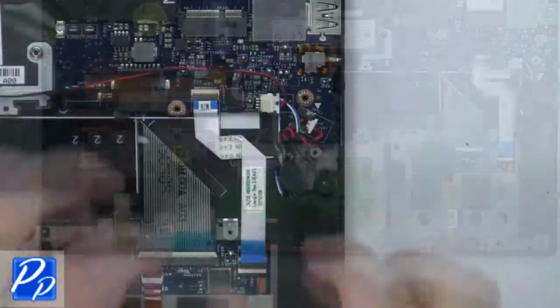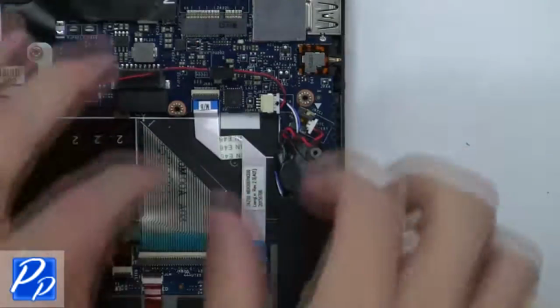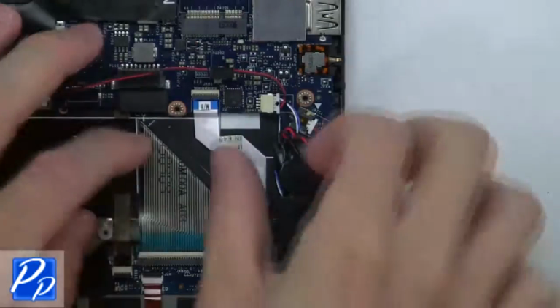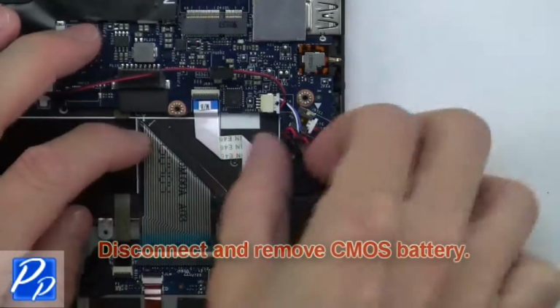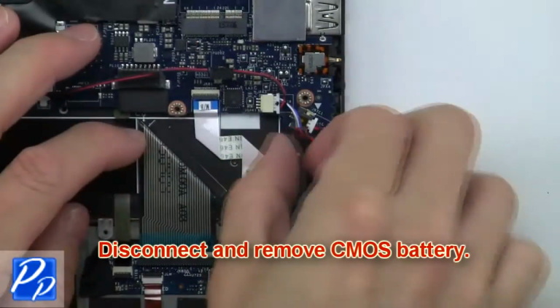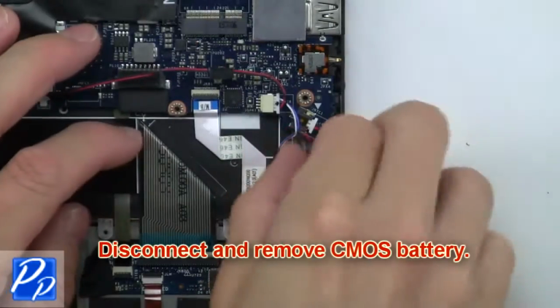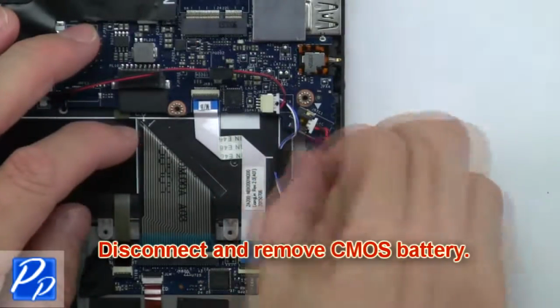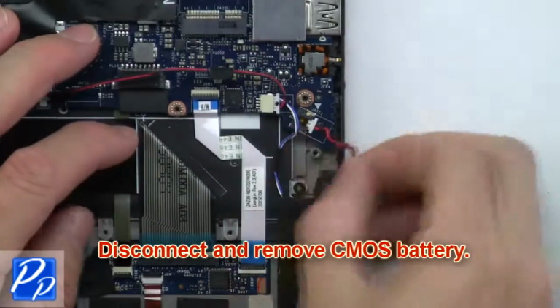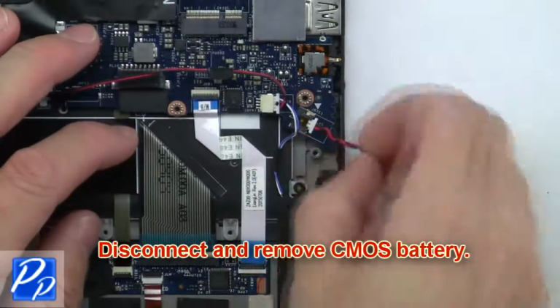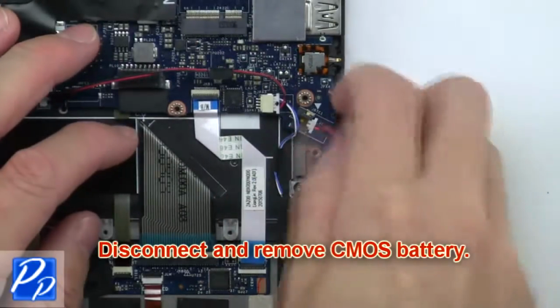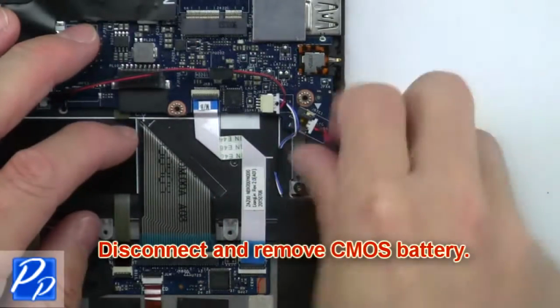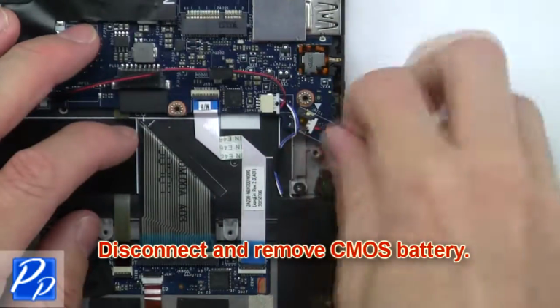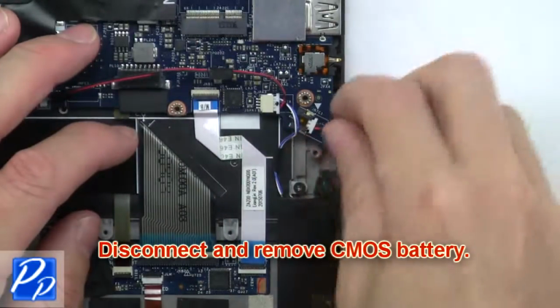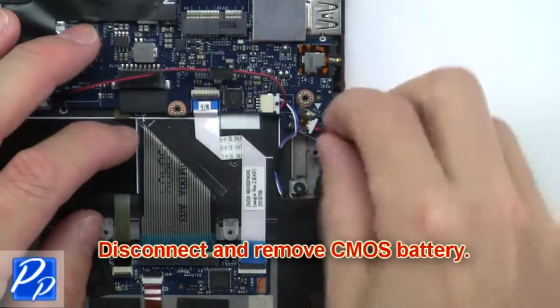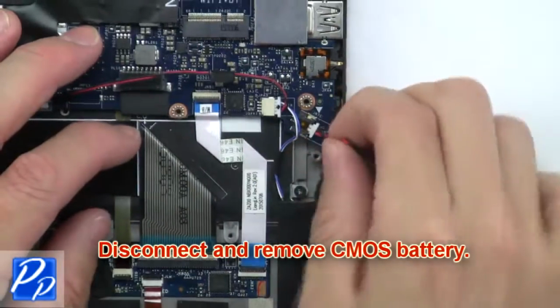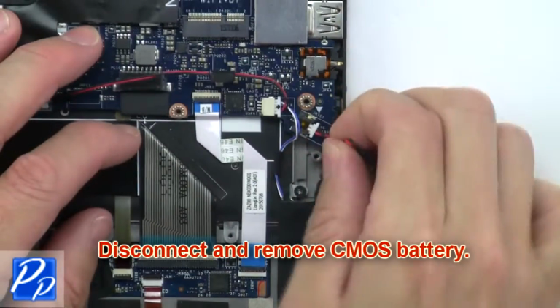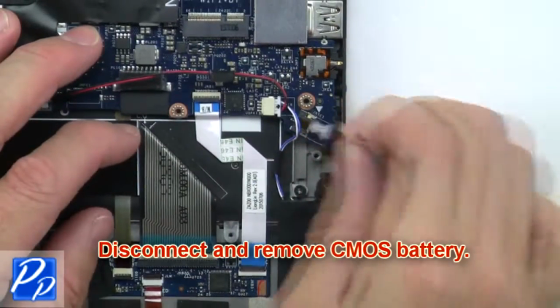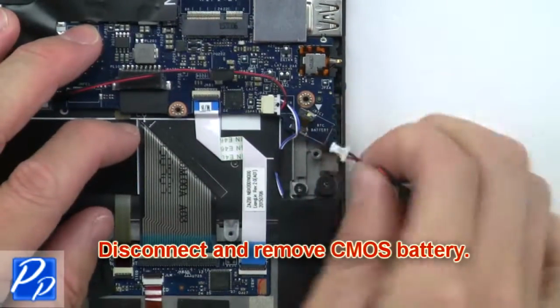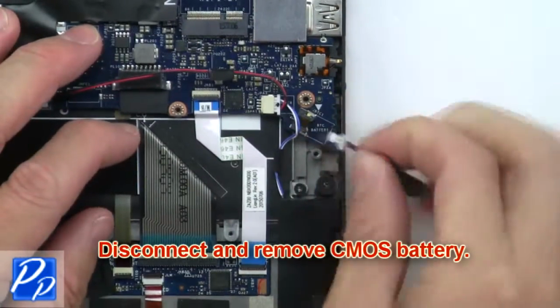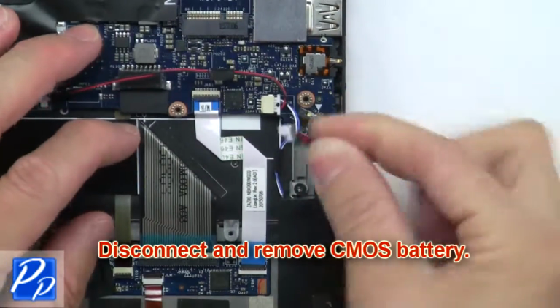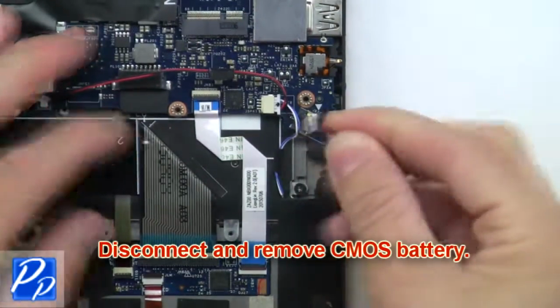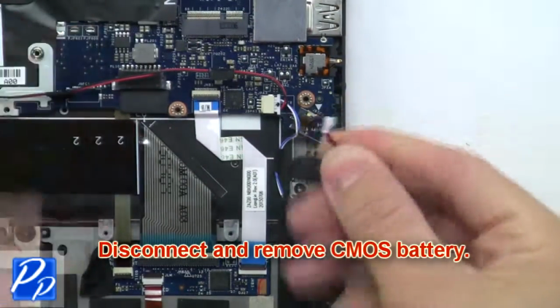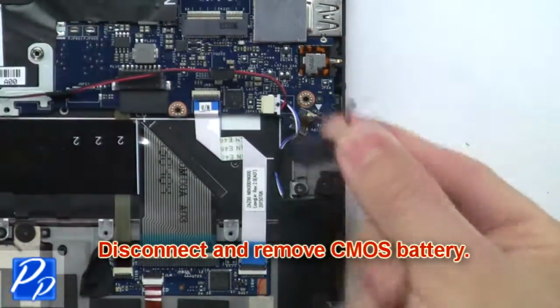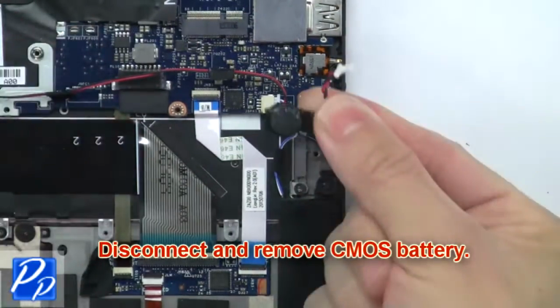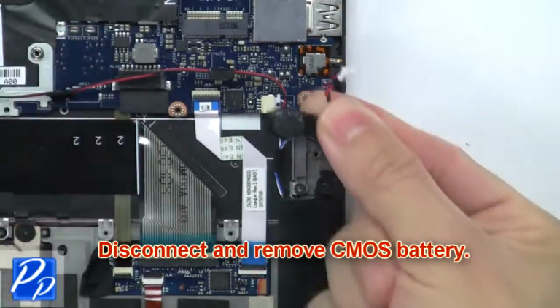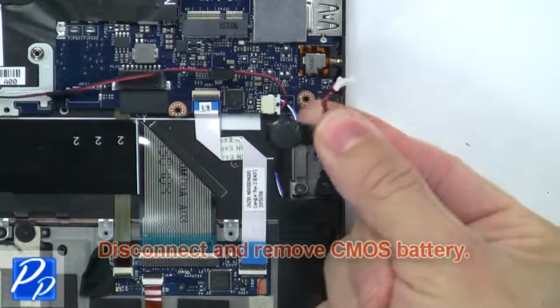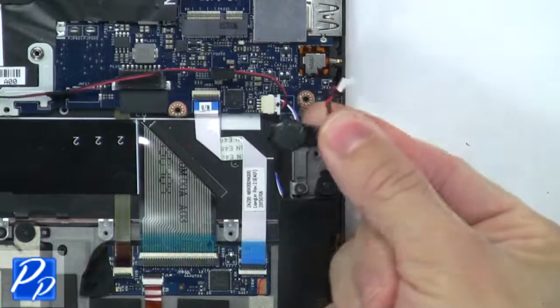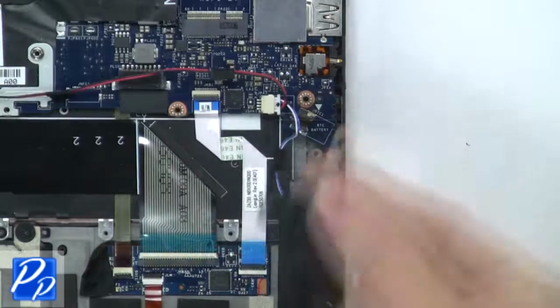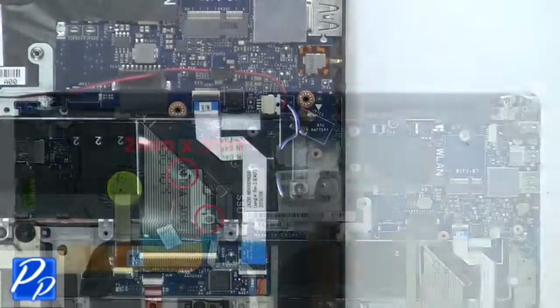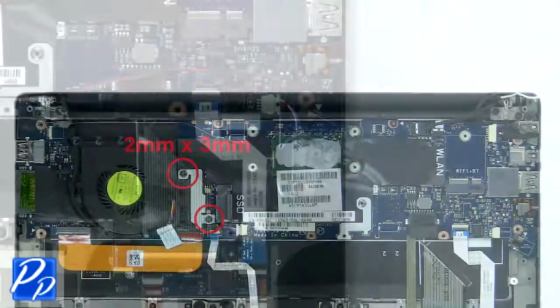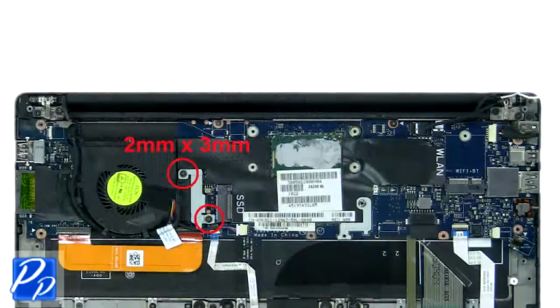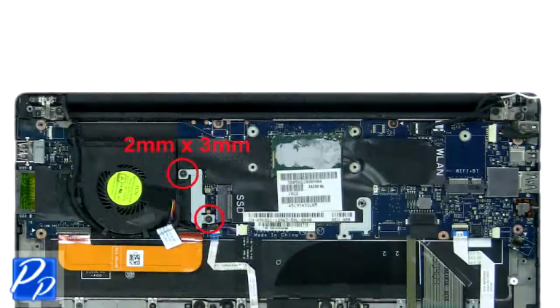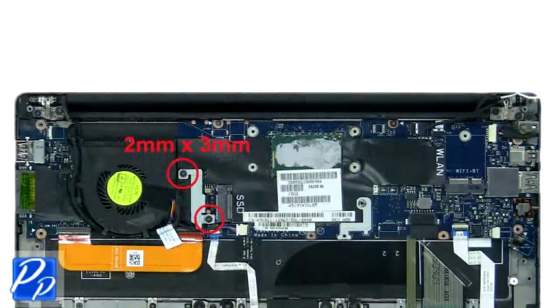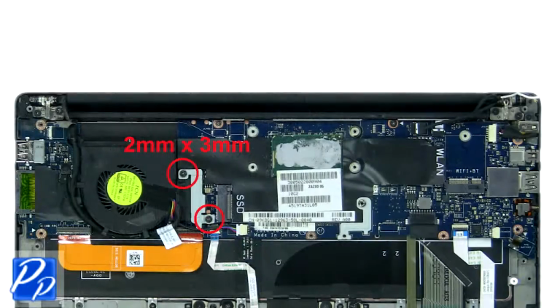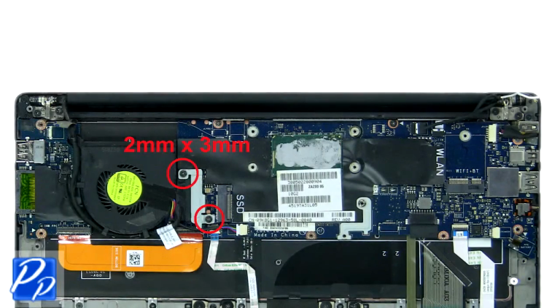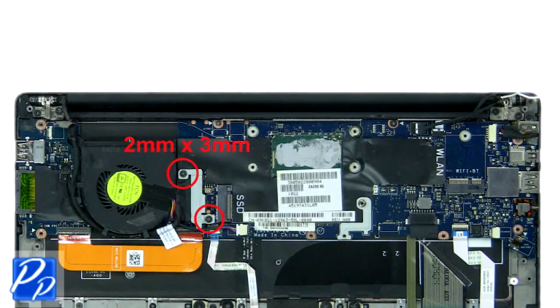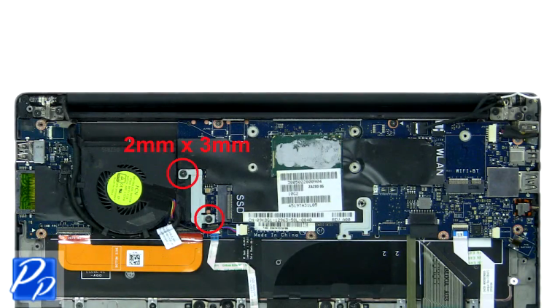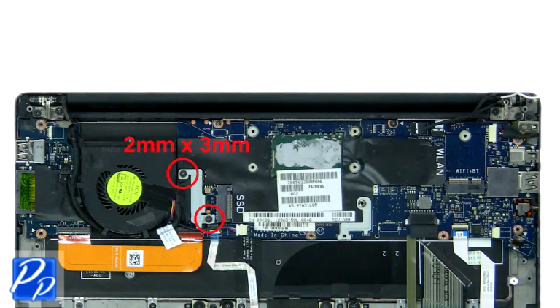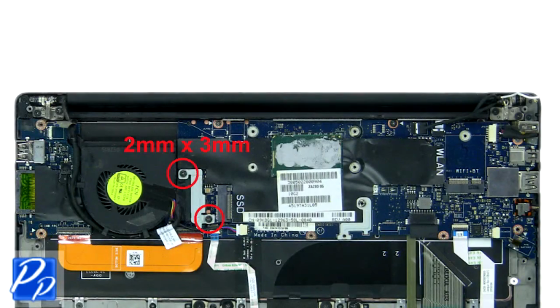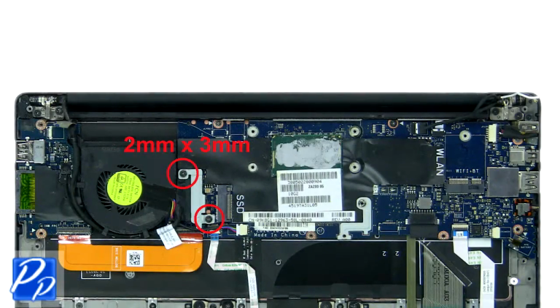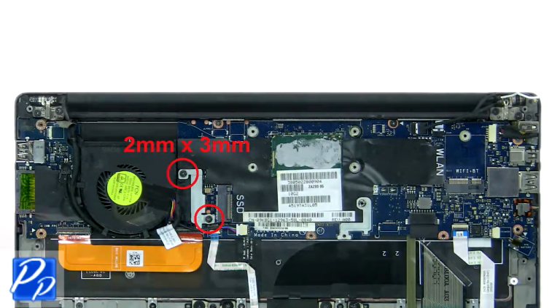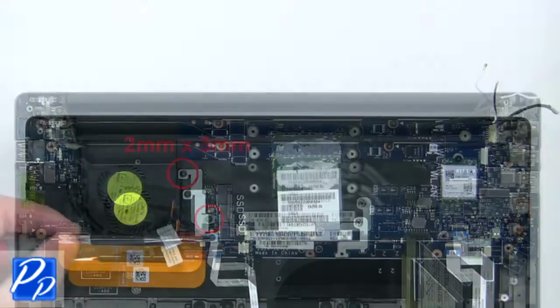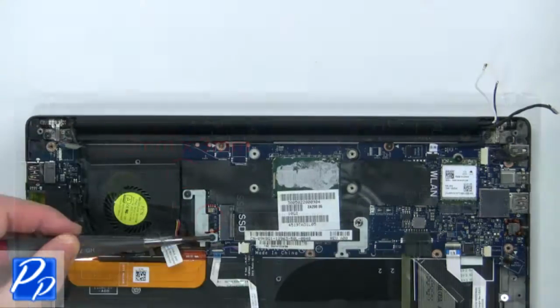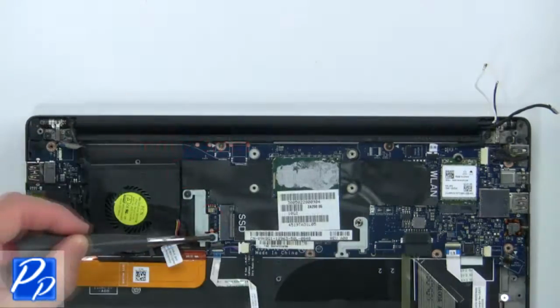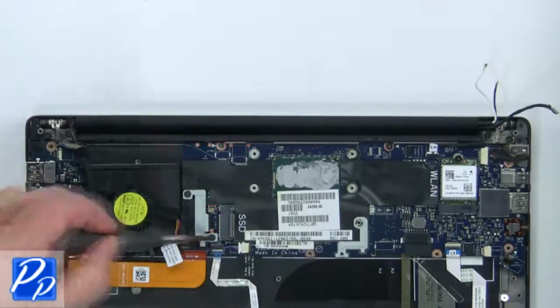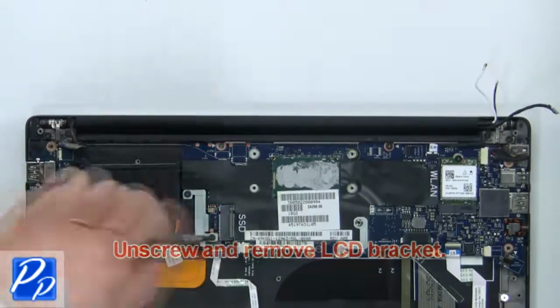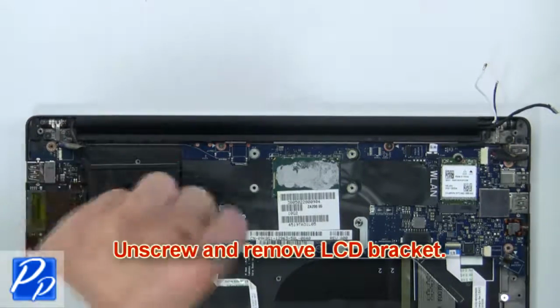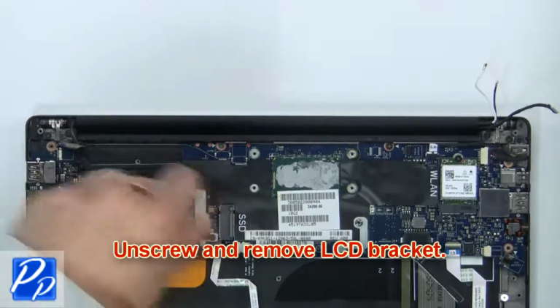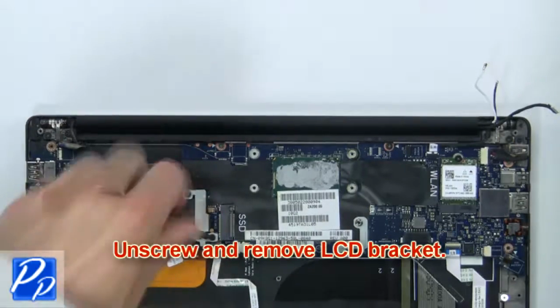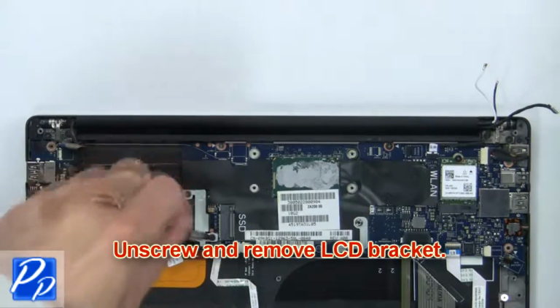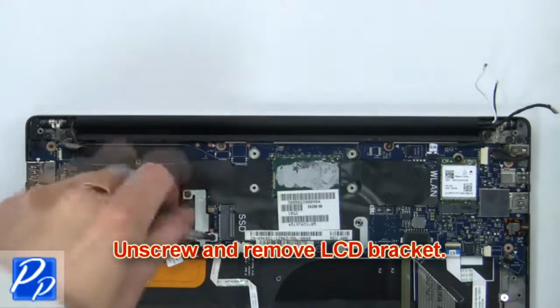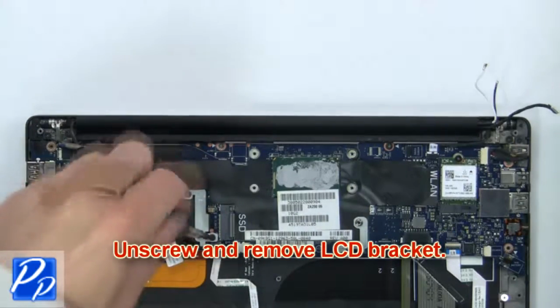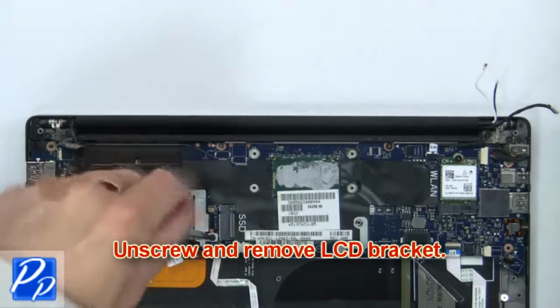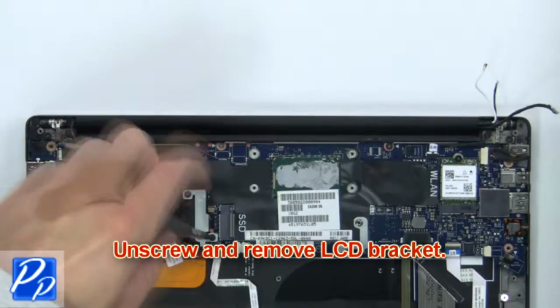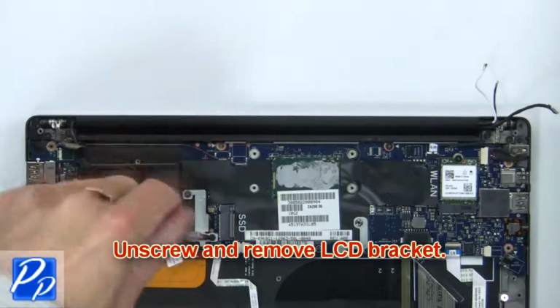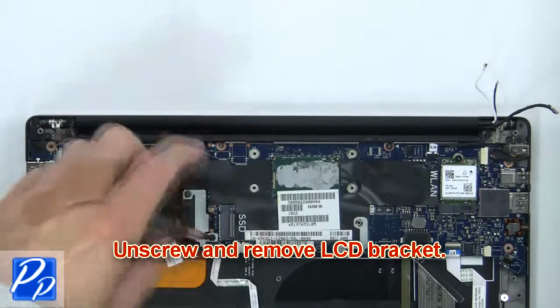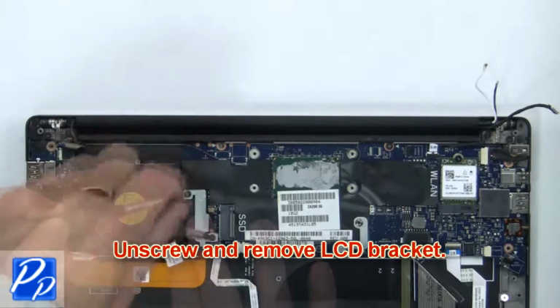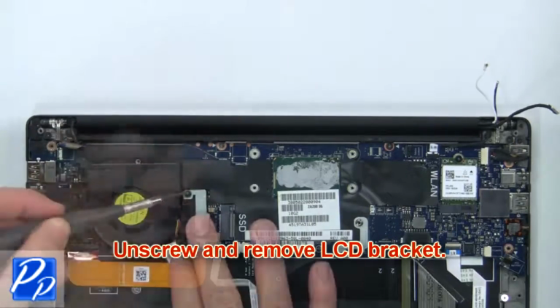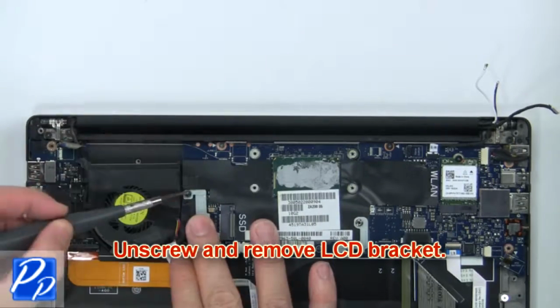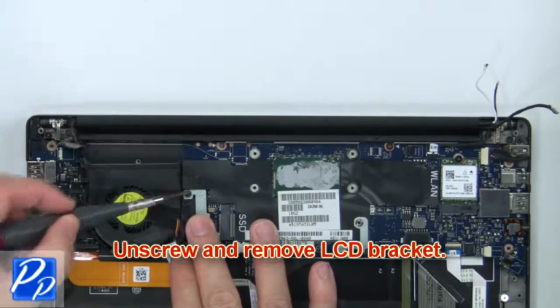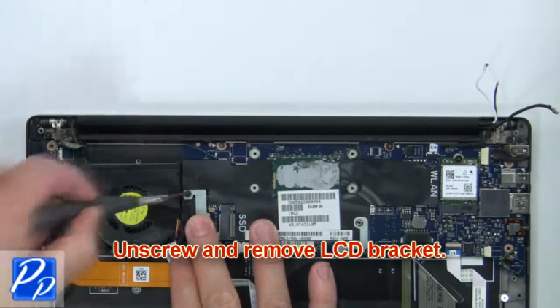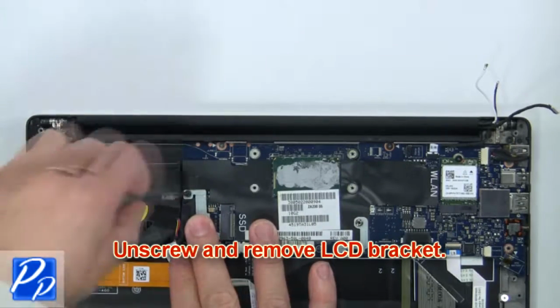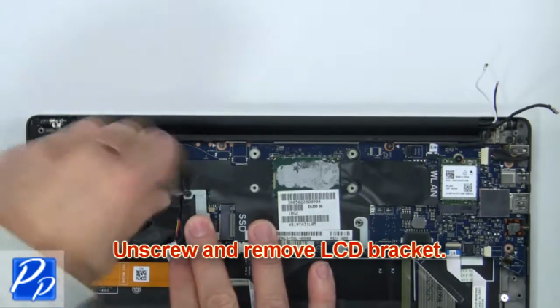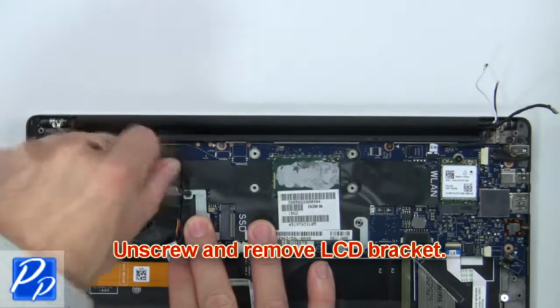Now disconnect and remove the CMOS battery. Then unscrew and remove the LCD bracket.